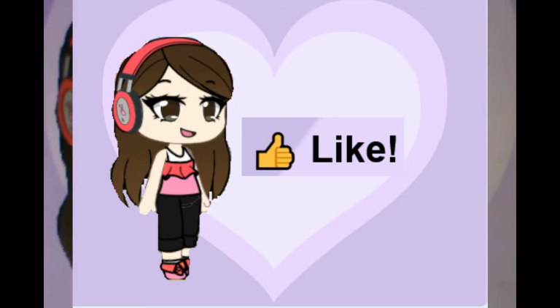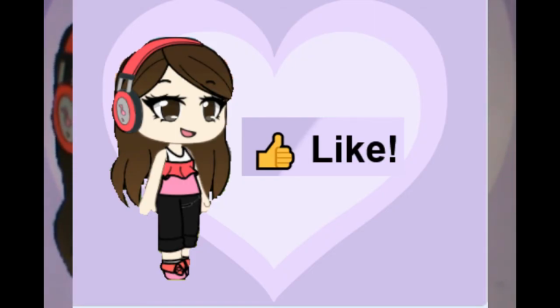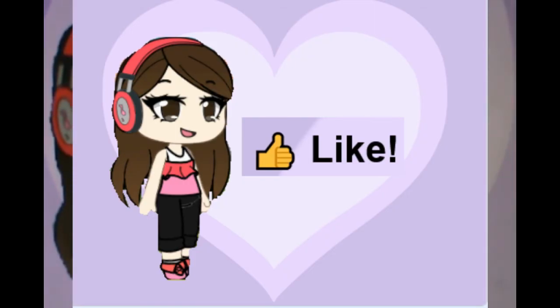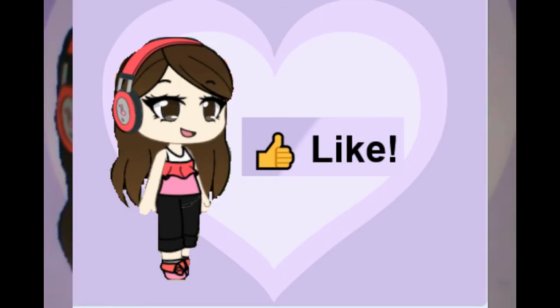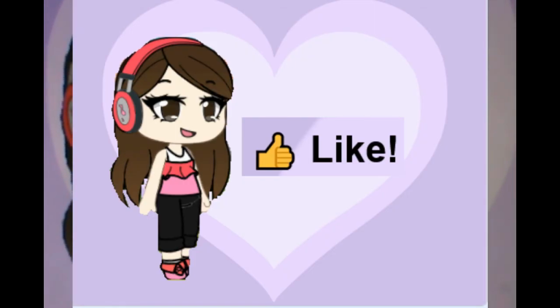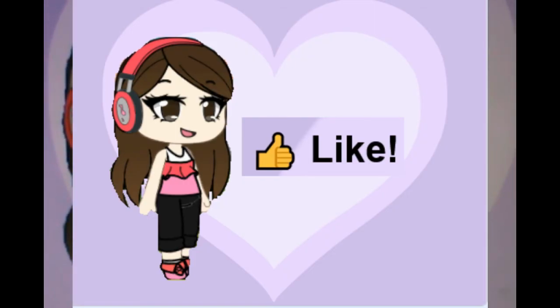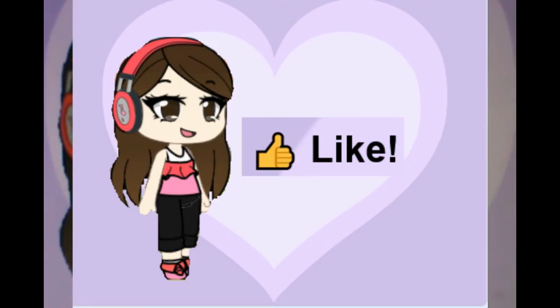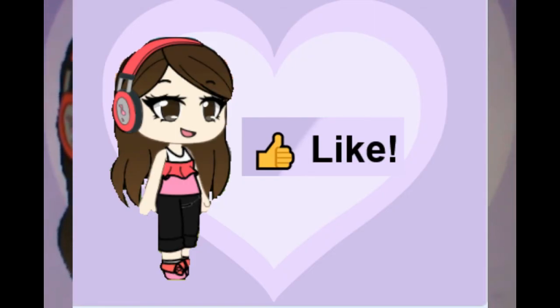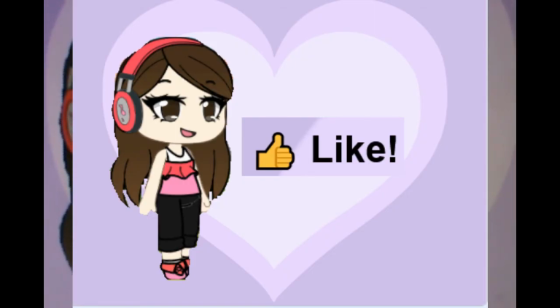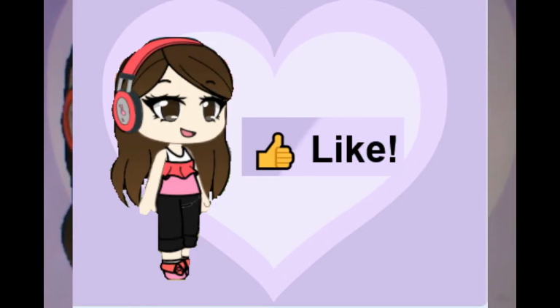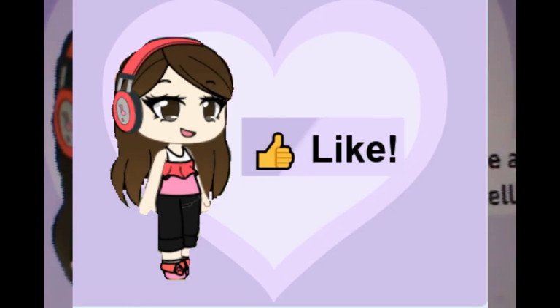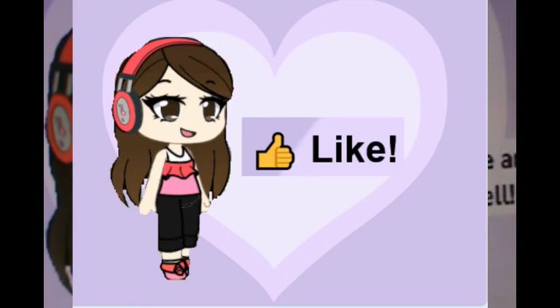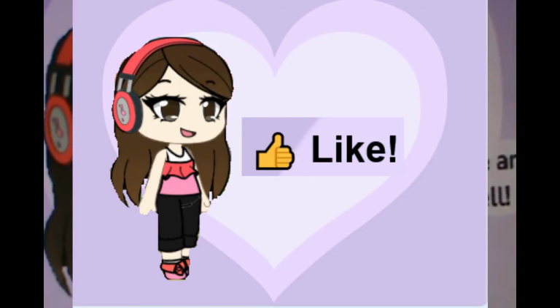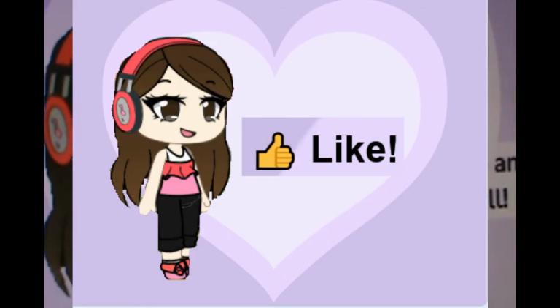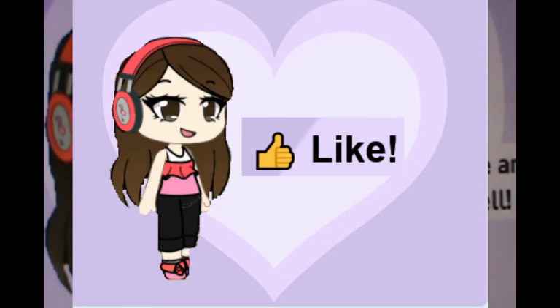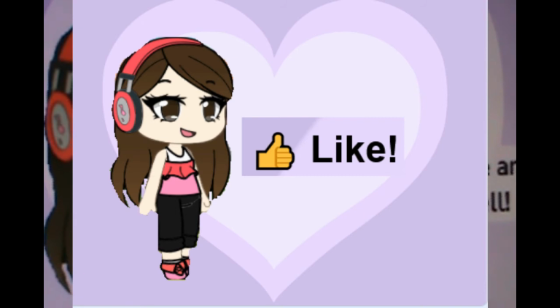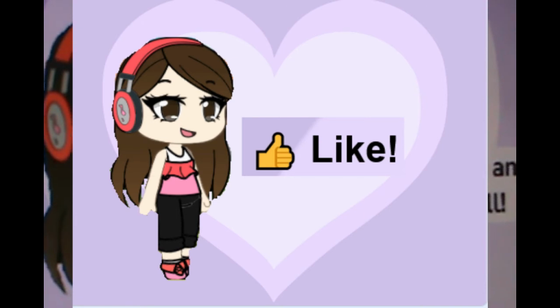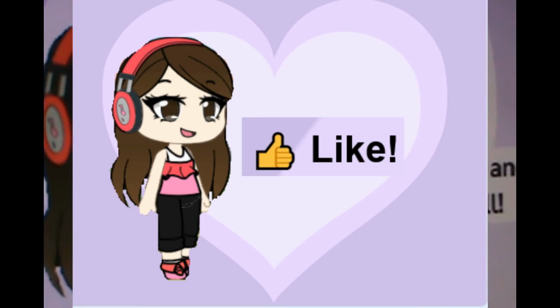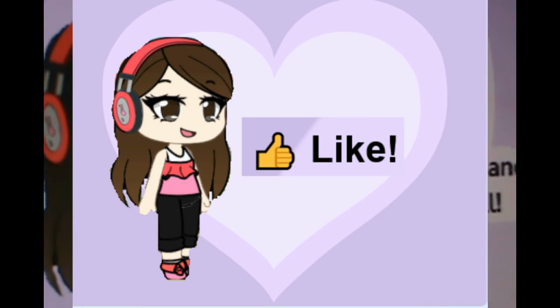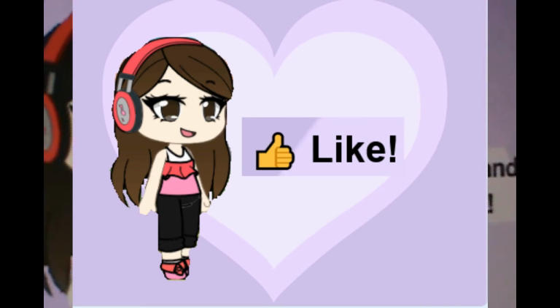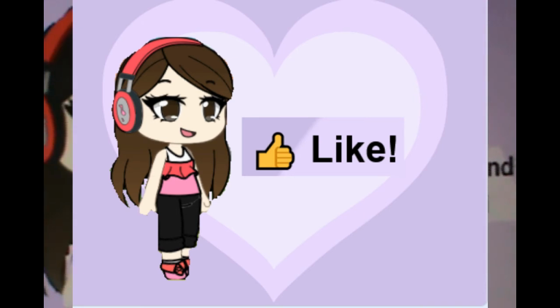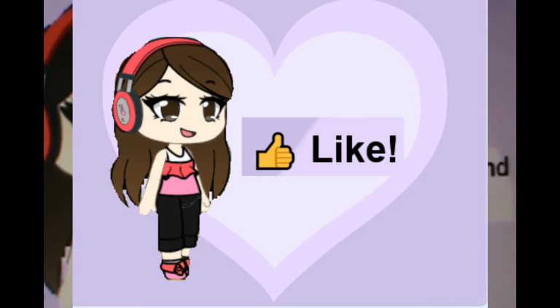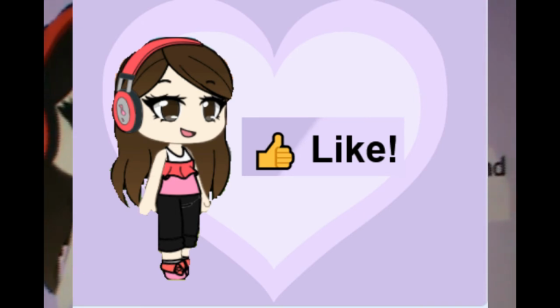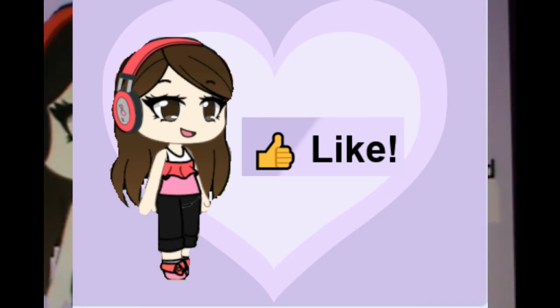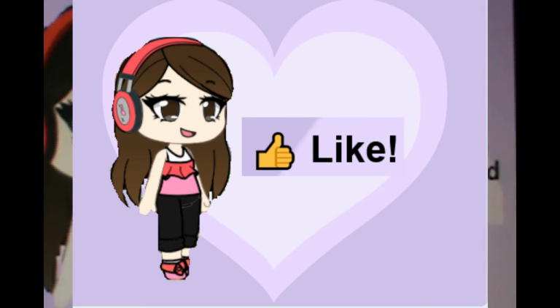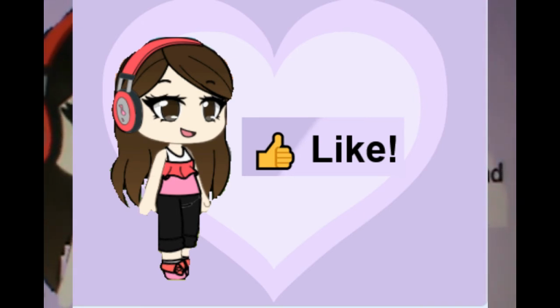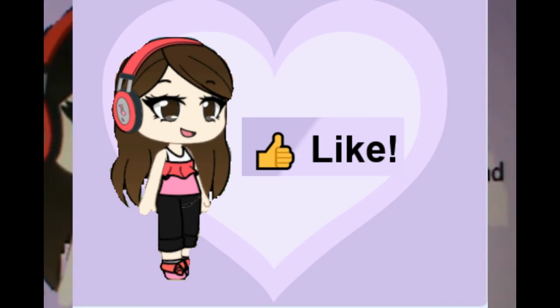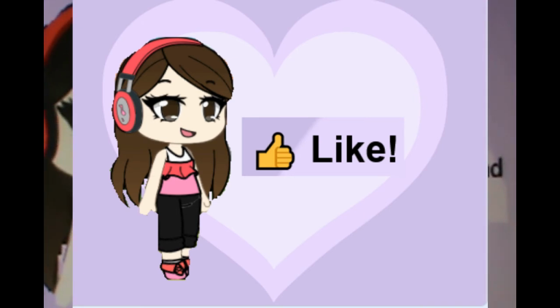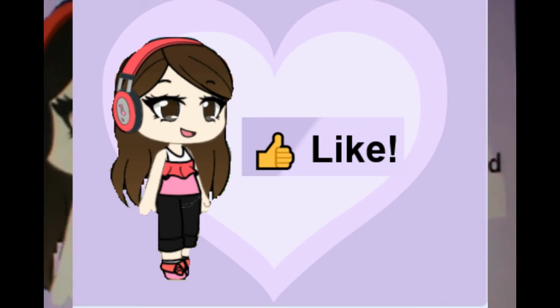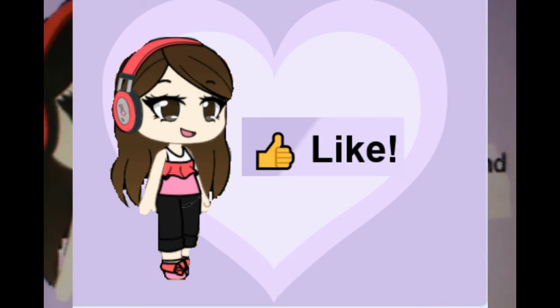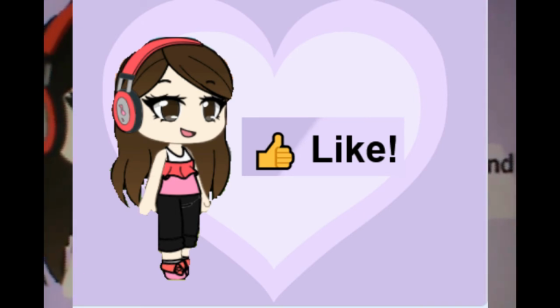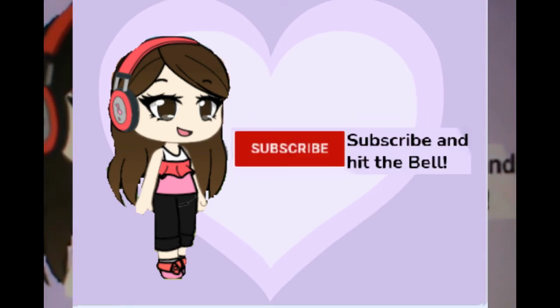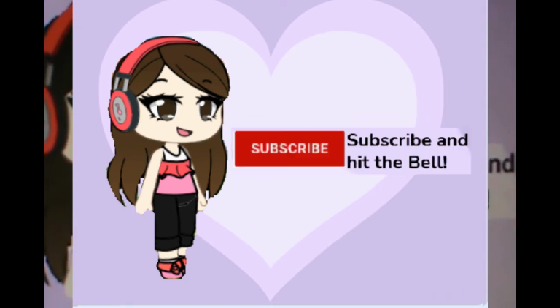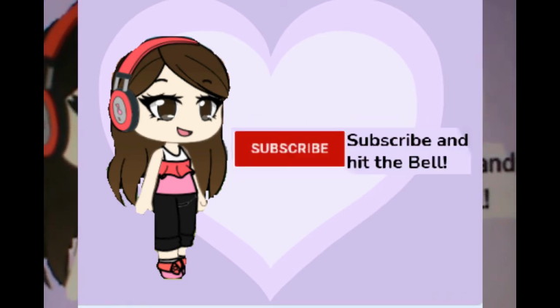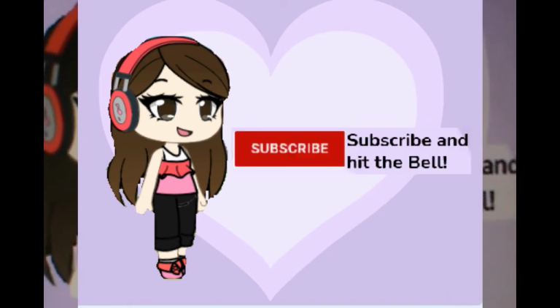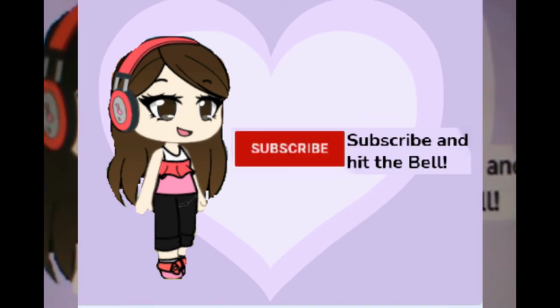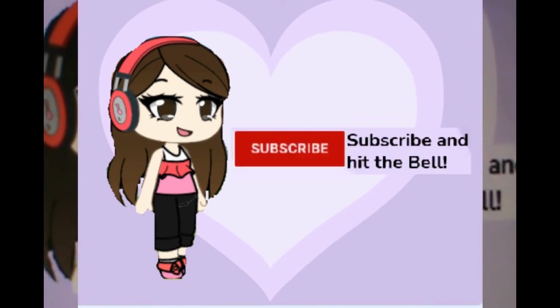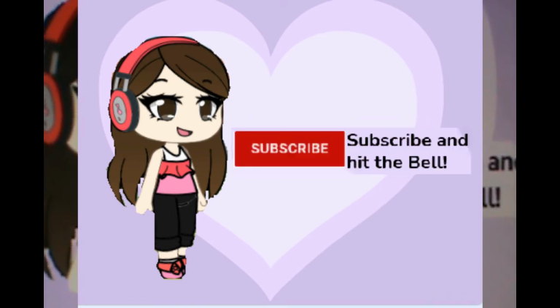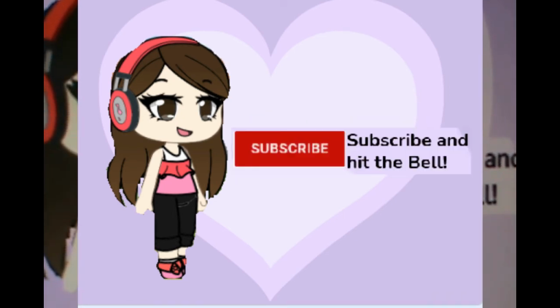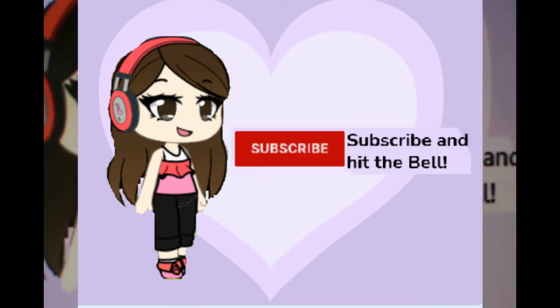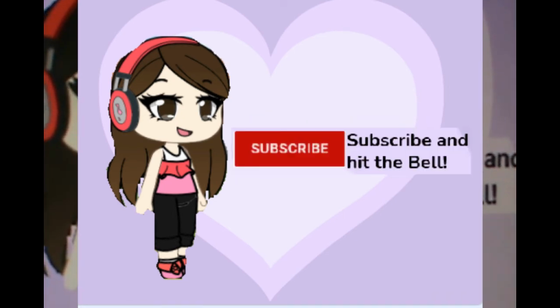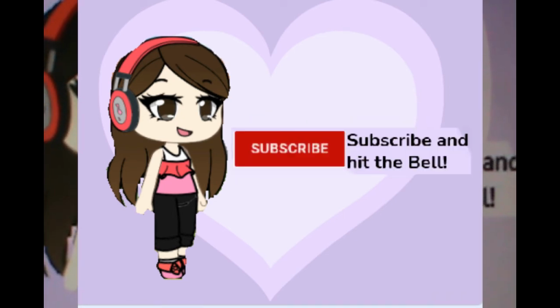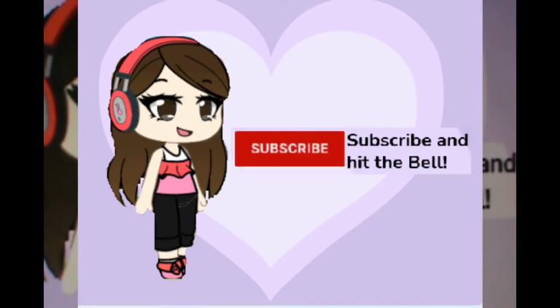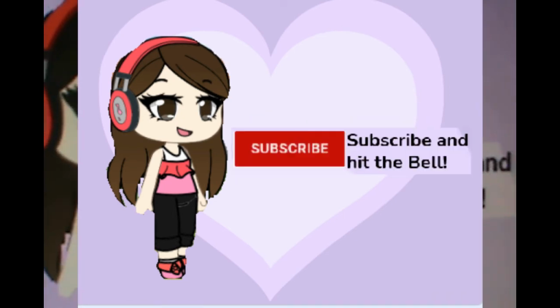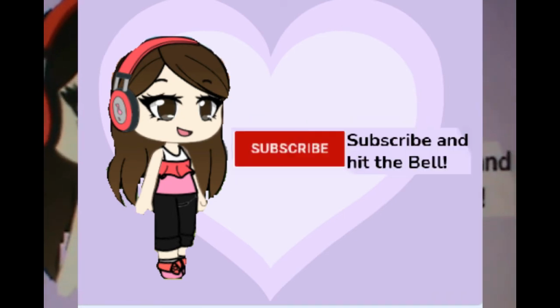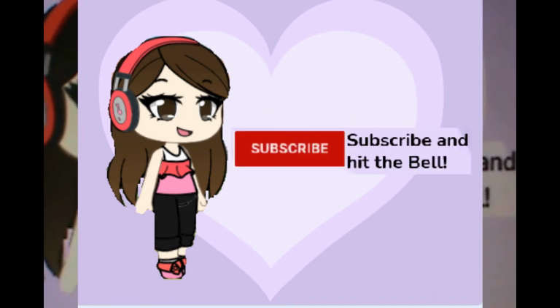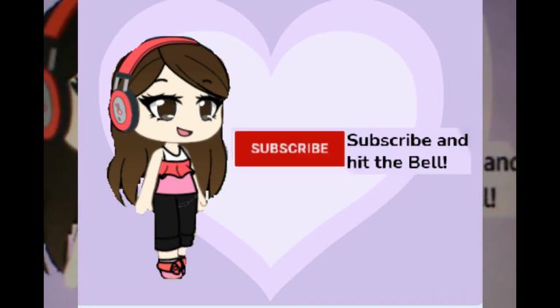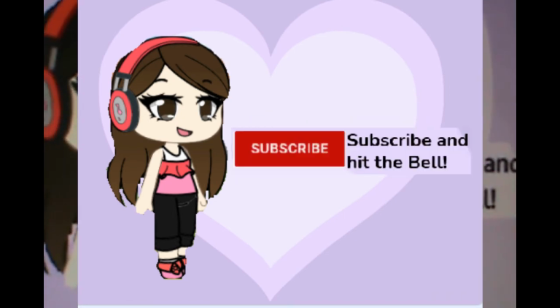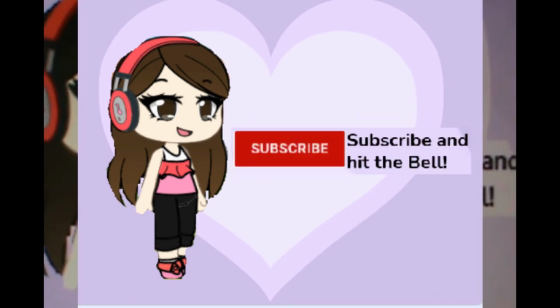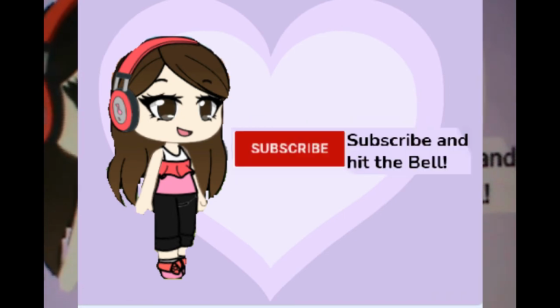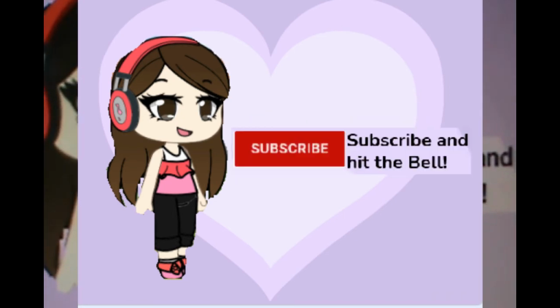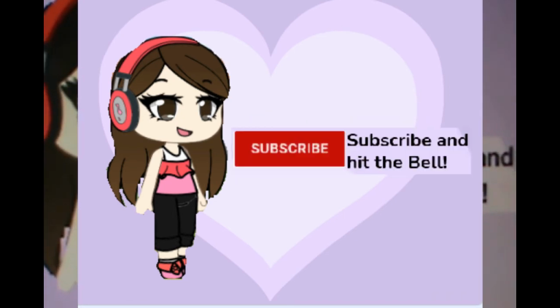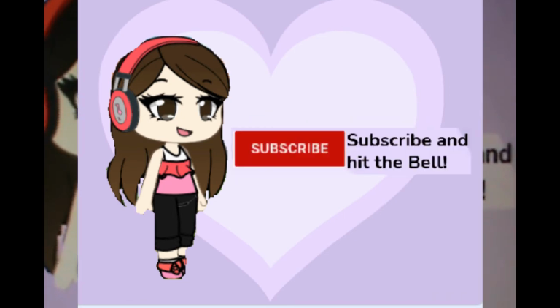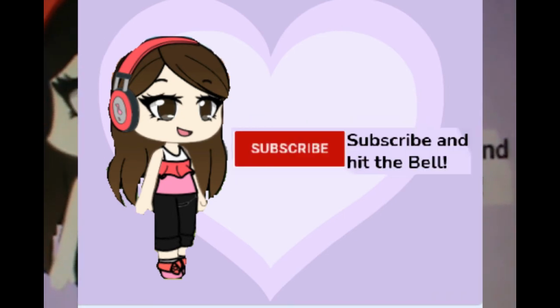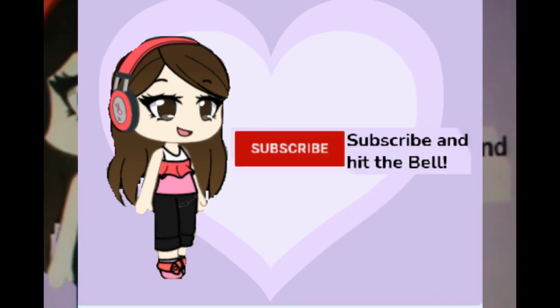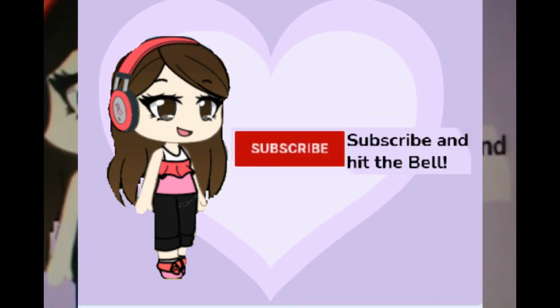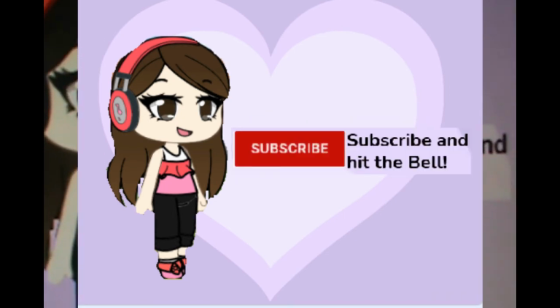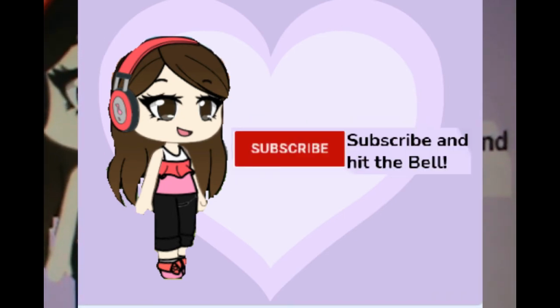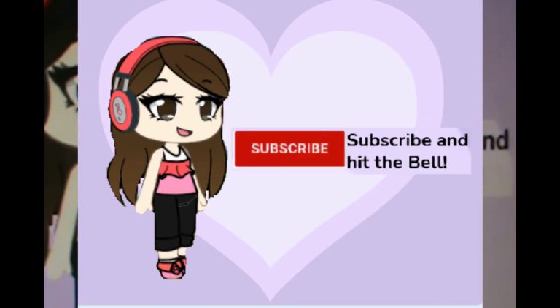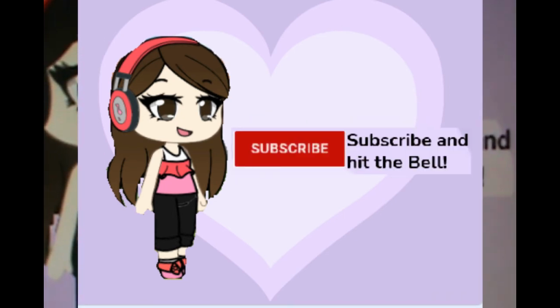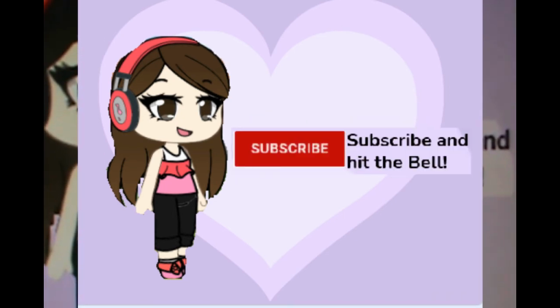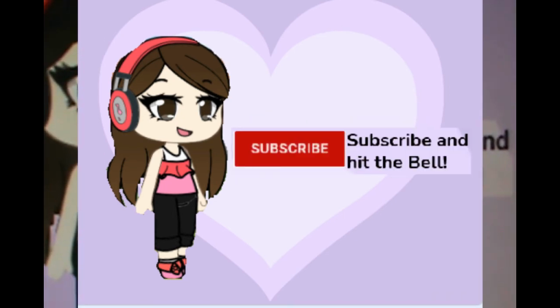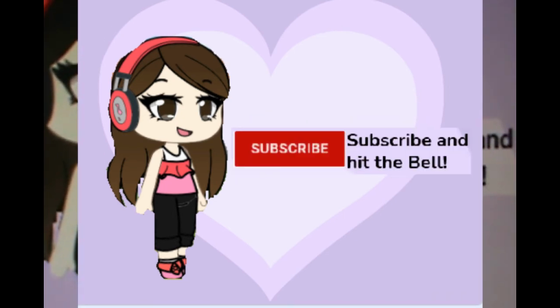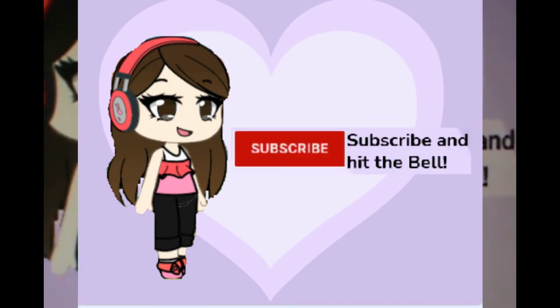Like to show how much you love my videos, and subscribe and hit the bell to support me. Bye-bye.